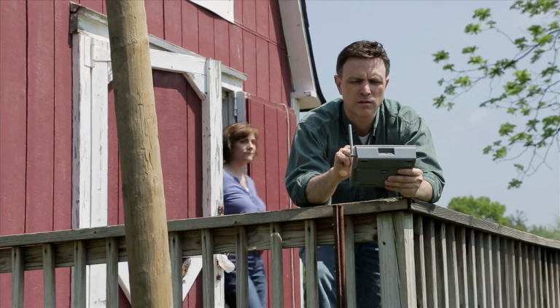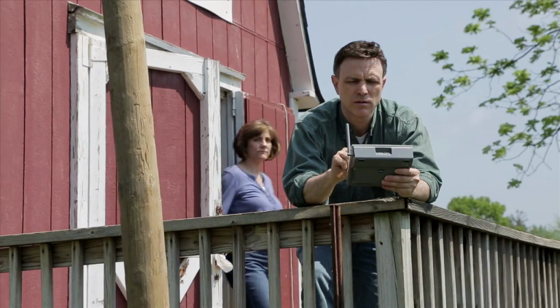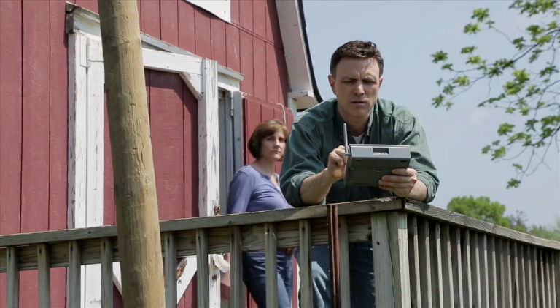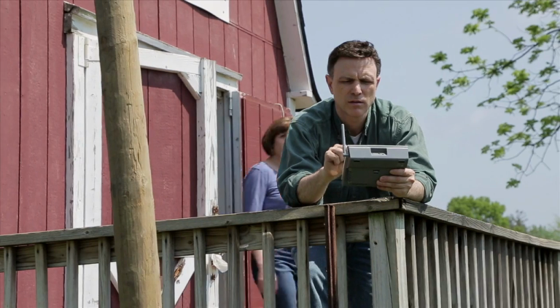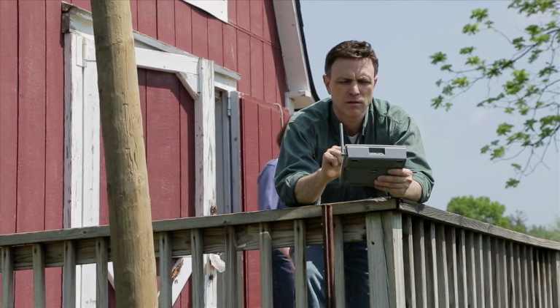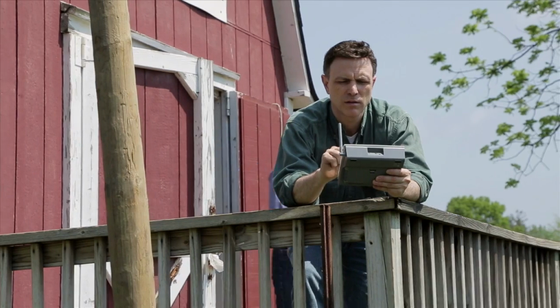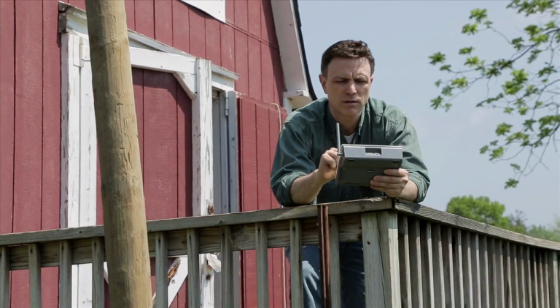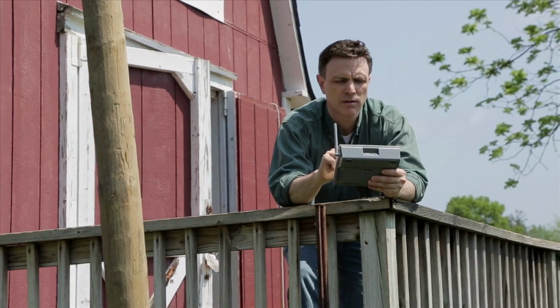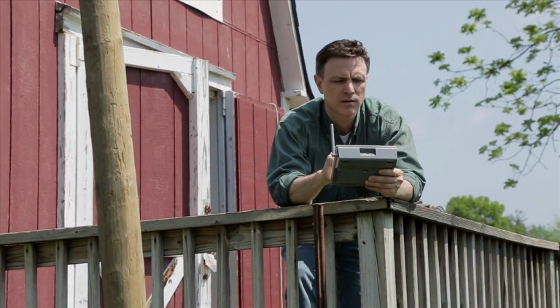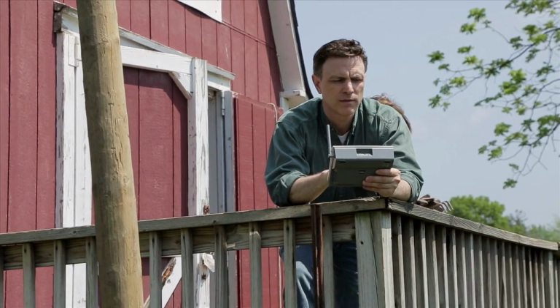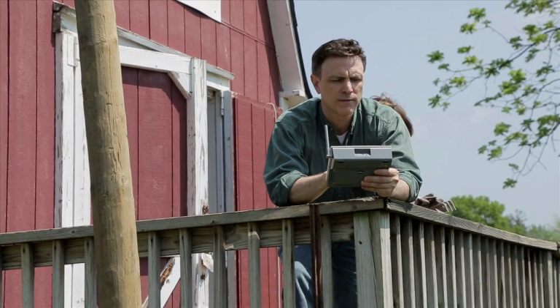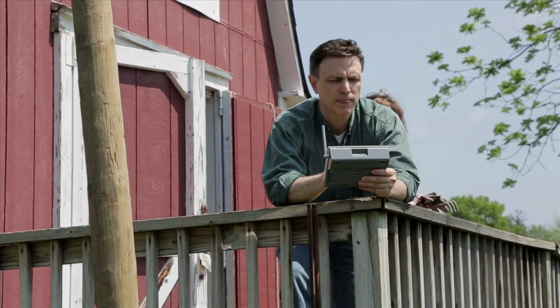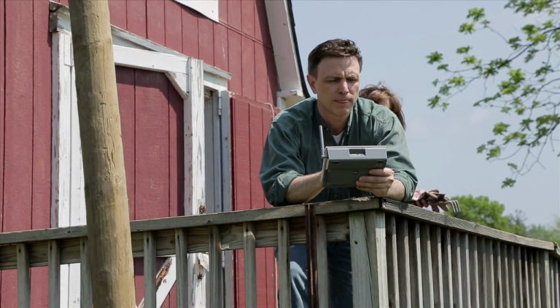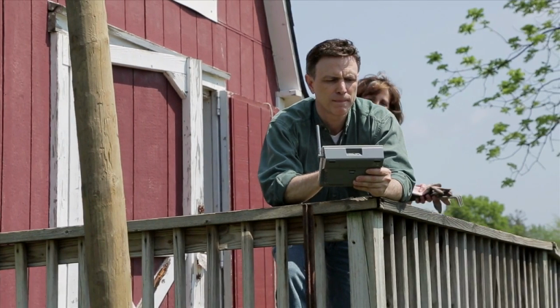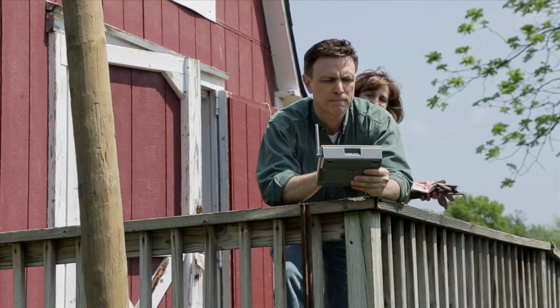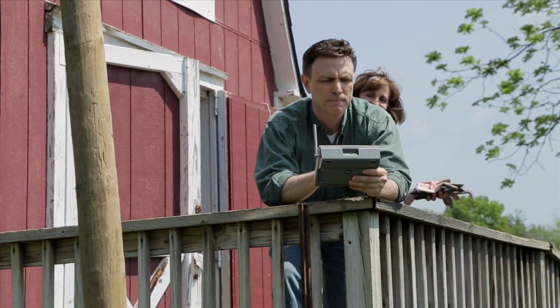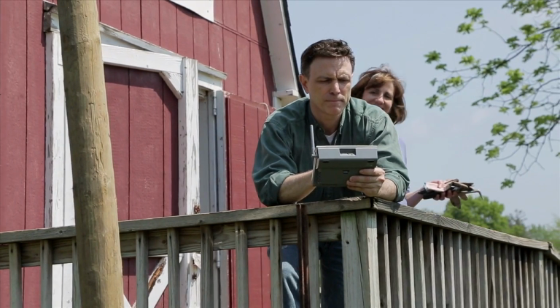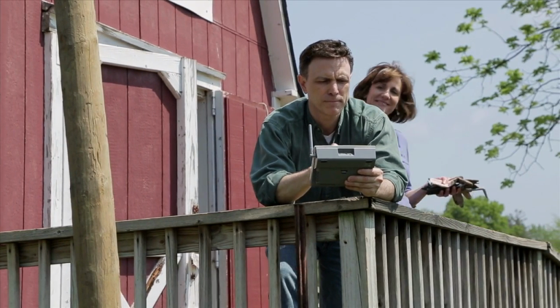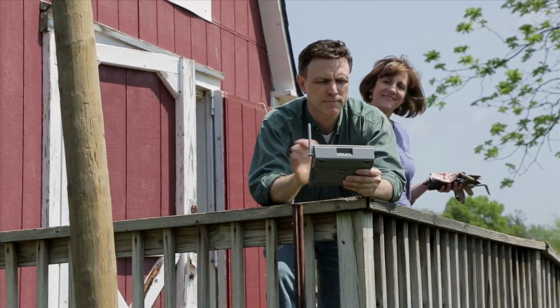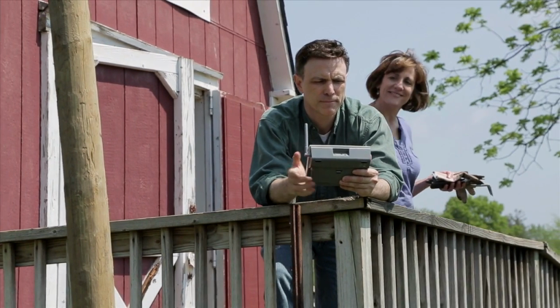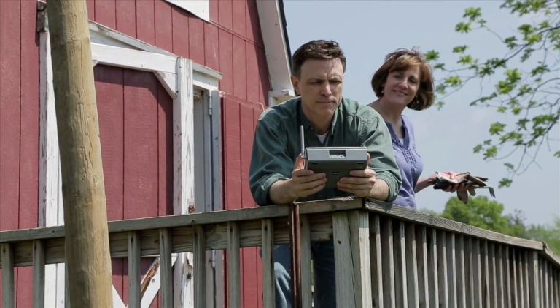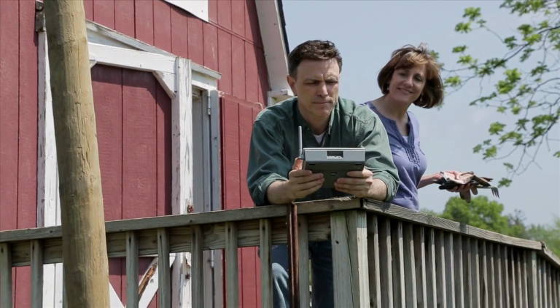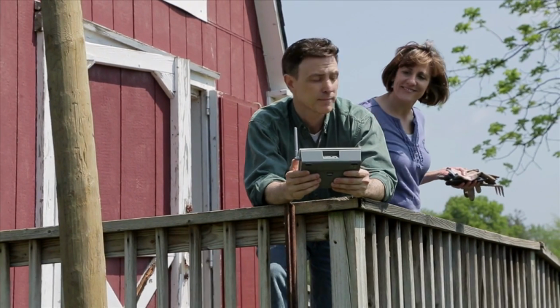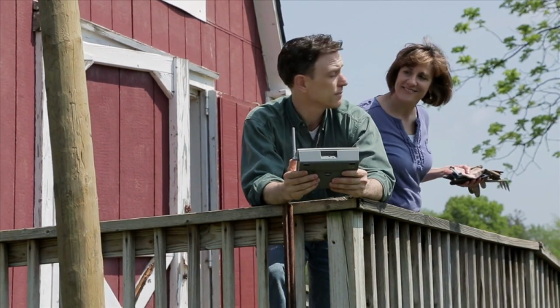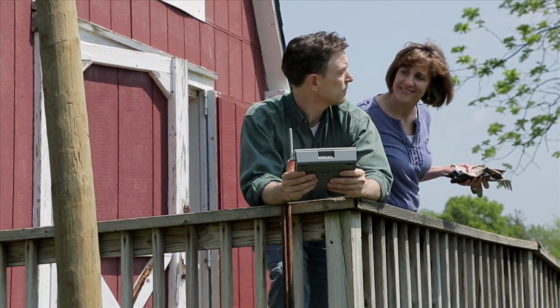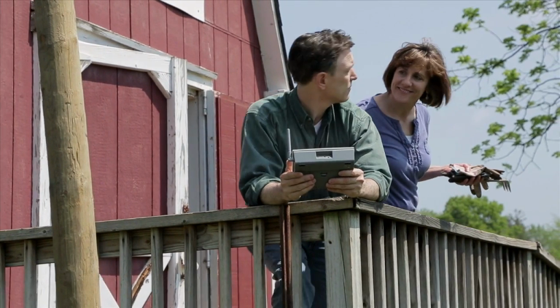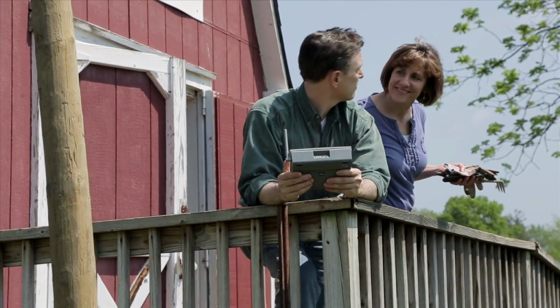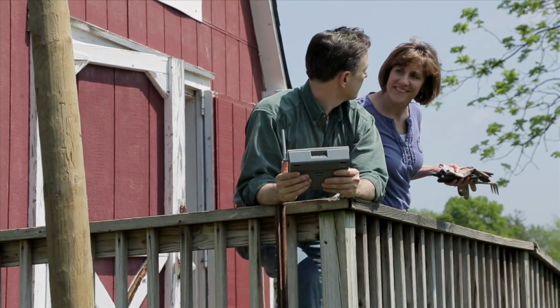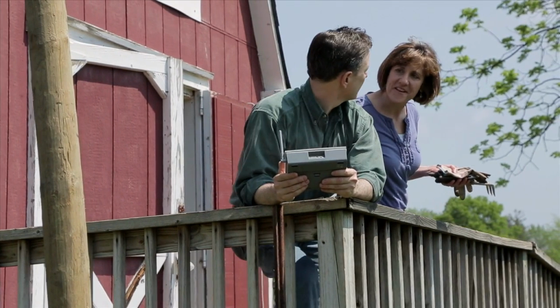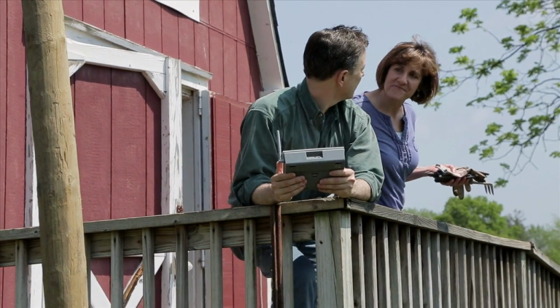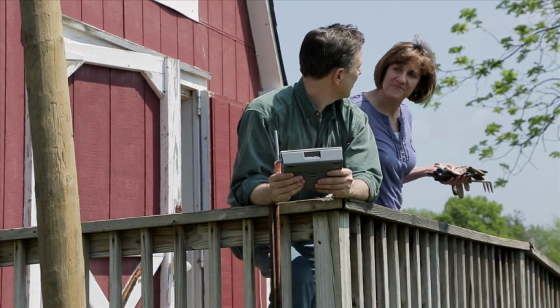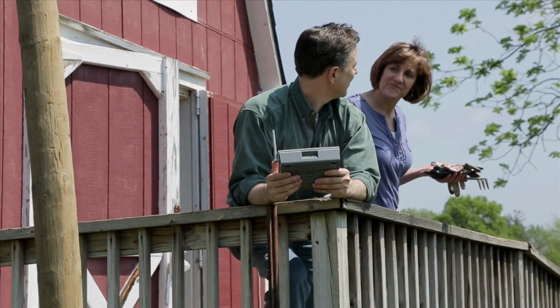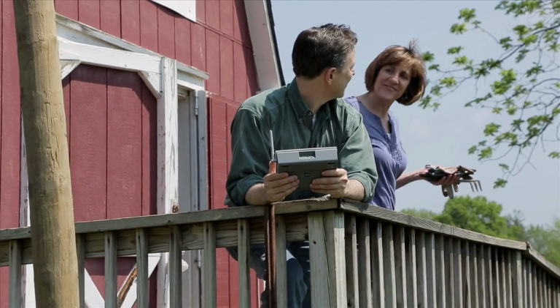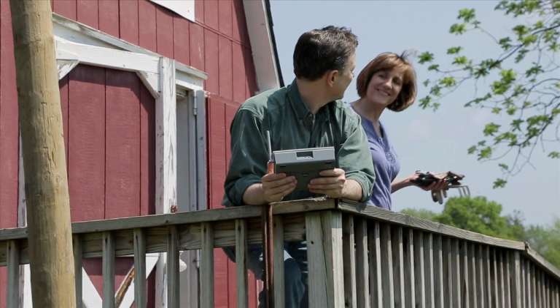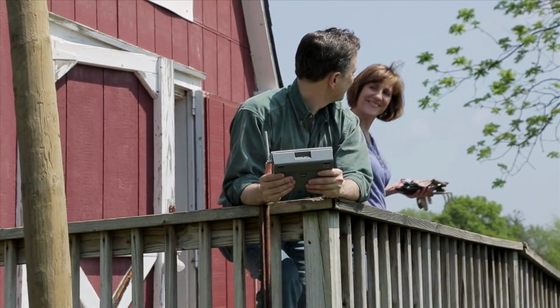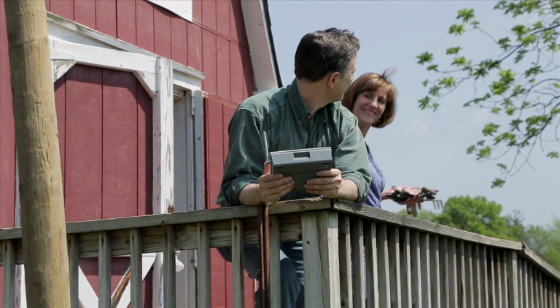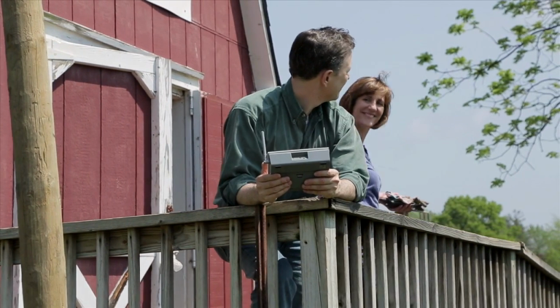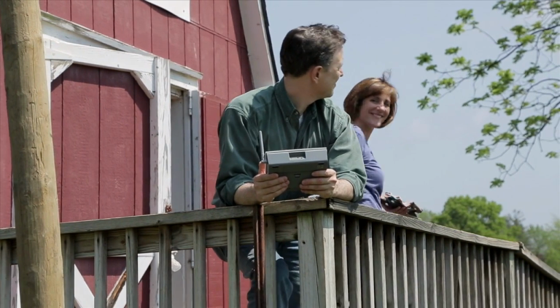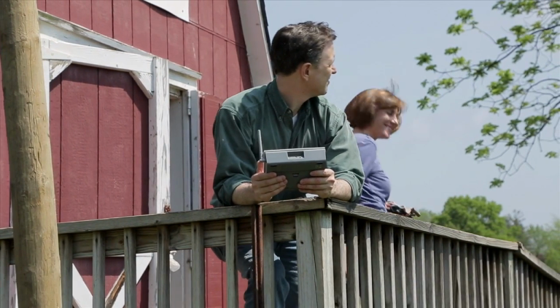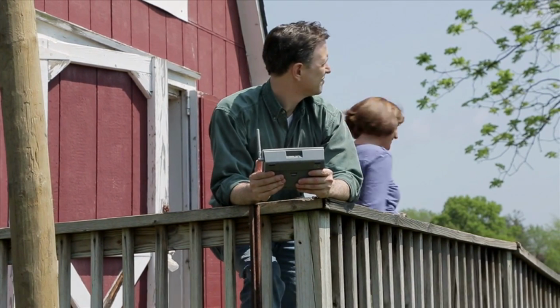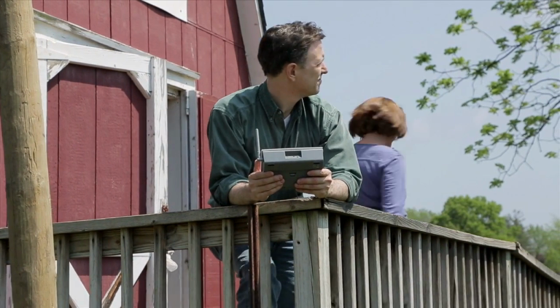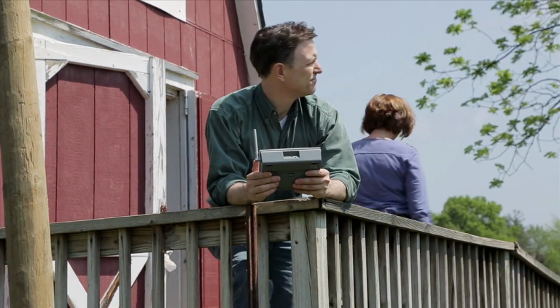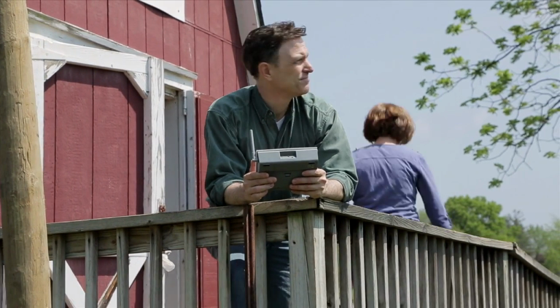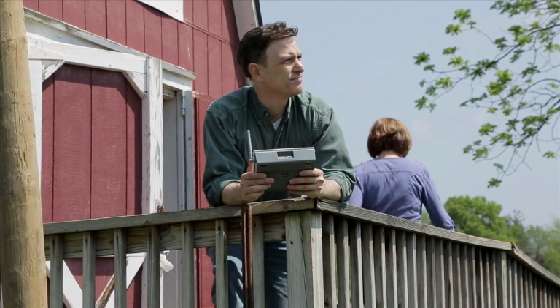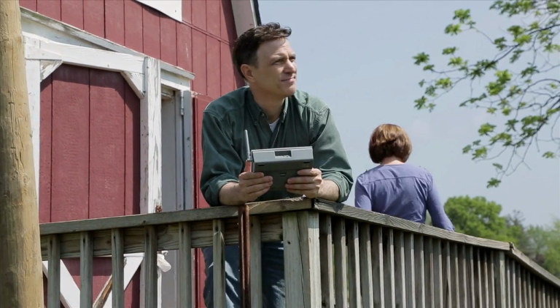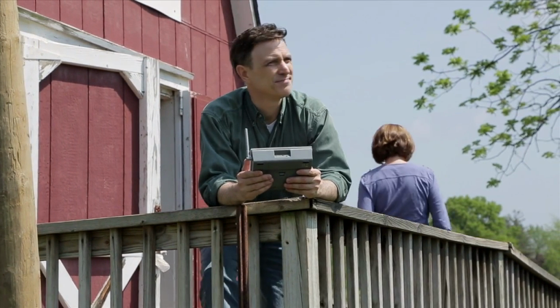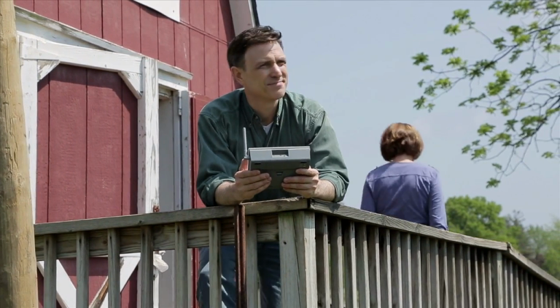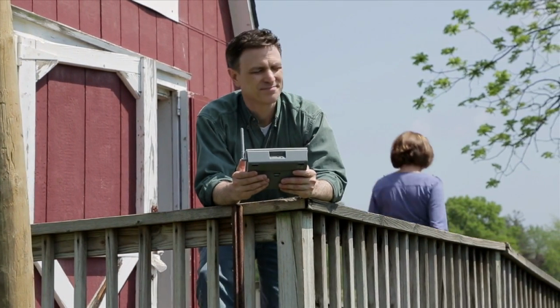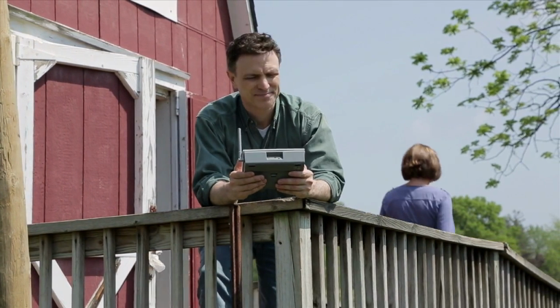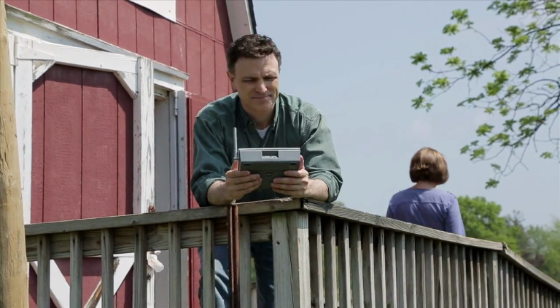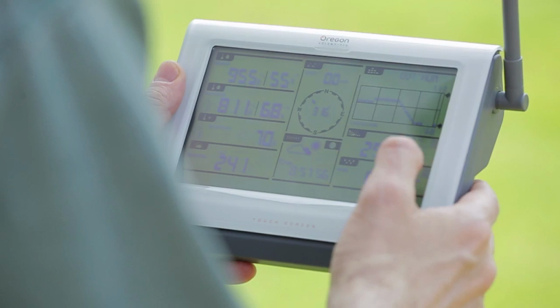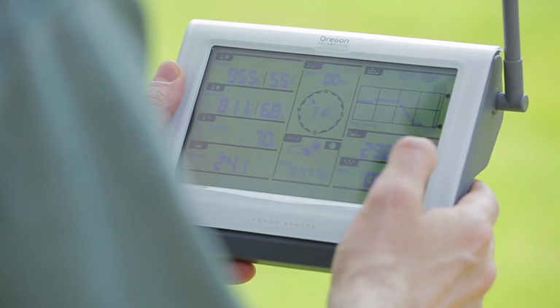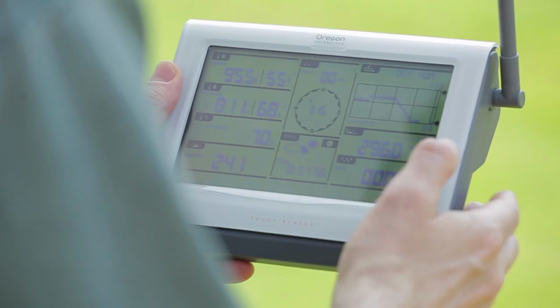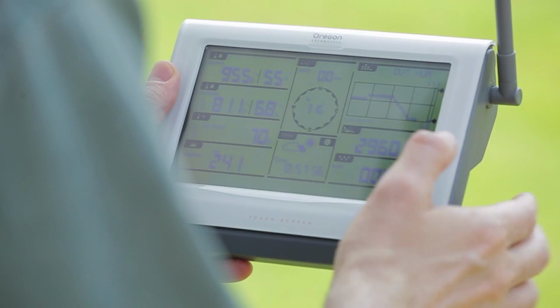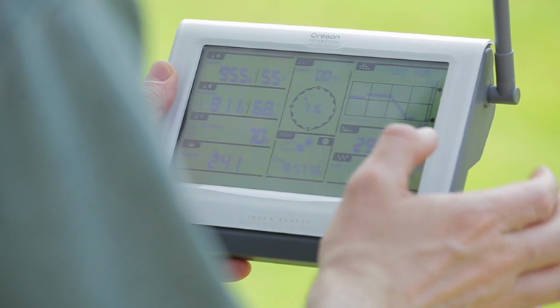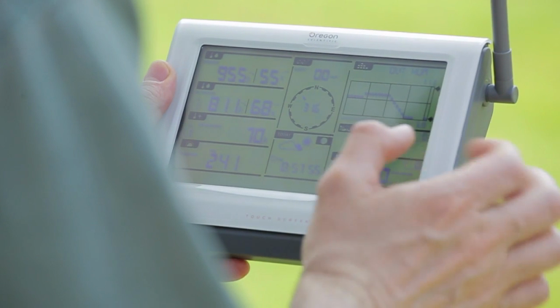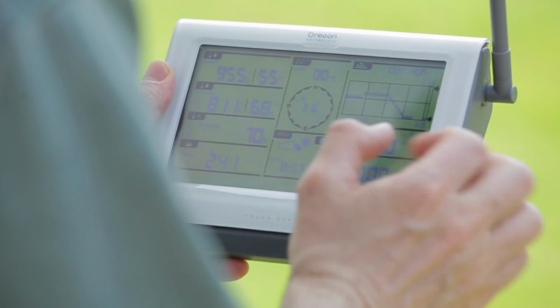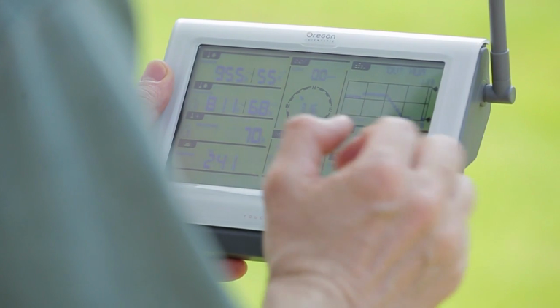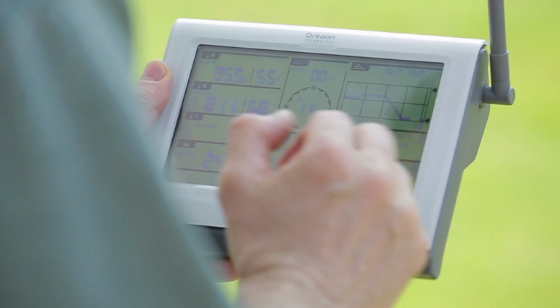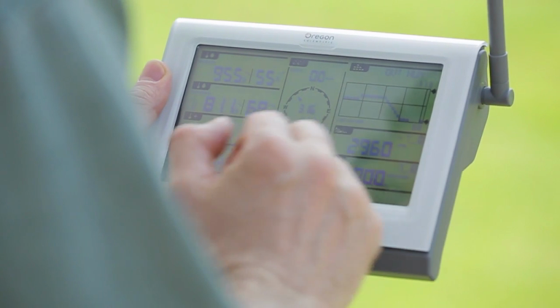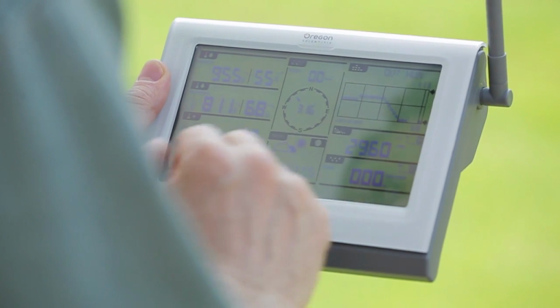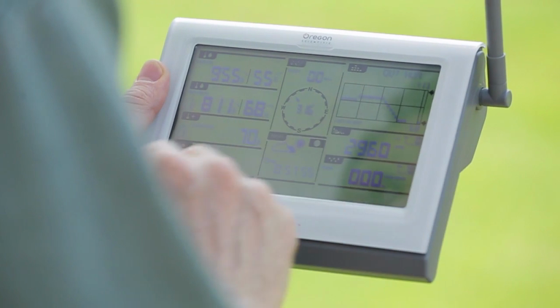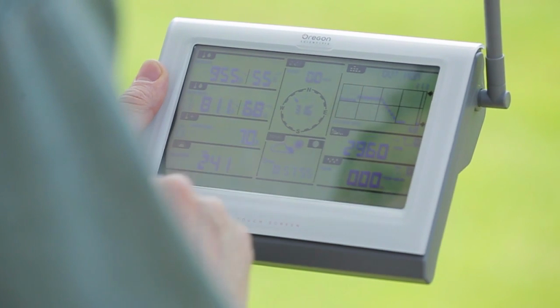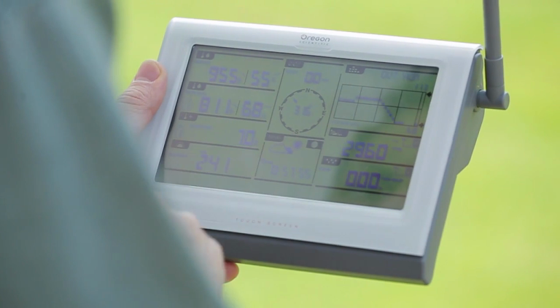The LCD touch screen provides clear, easy-to-read graphics and displays up to 24 months worth of detailed weather information at a time.